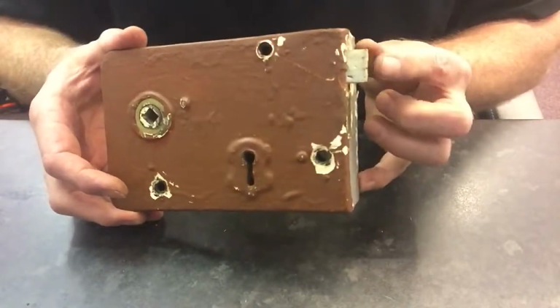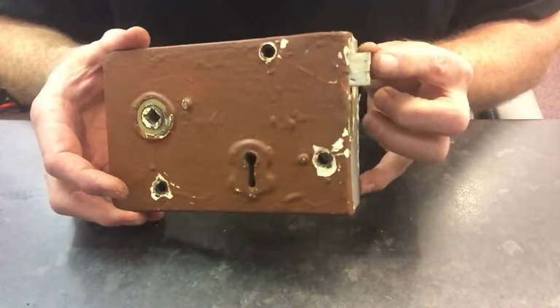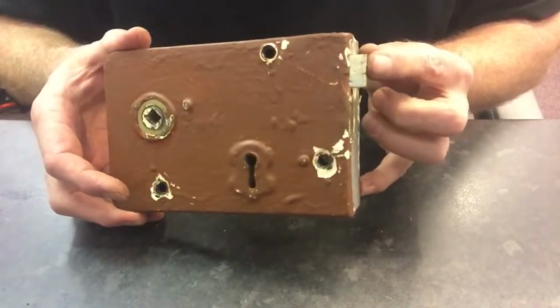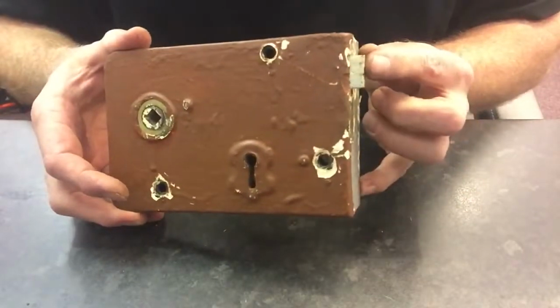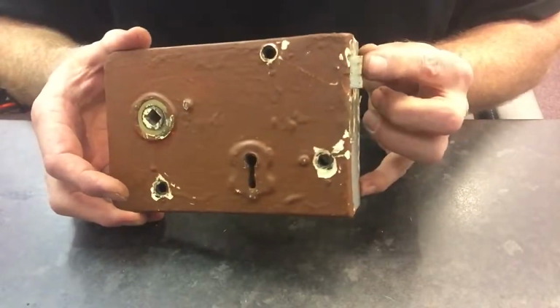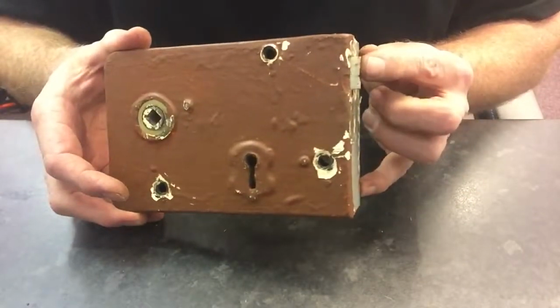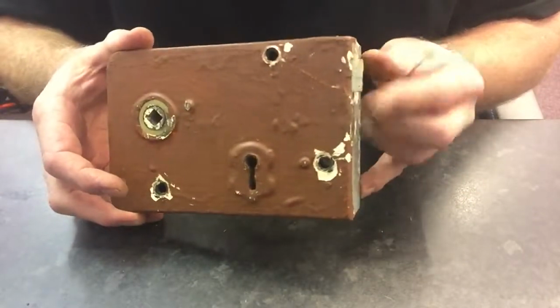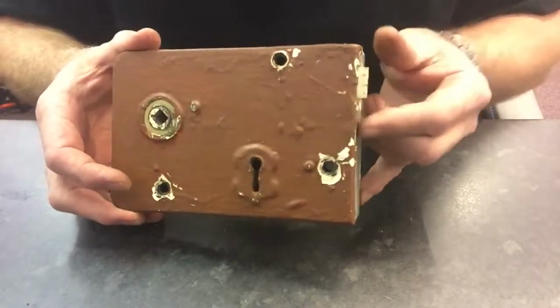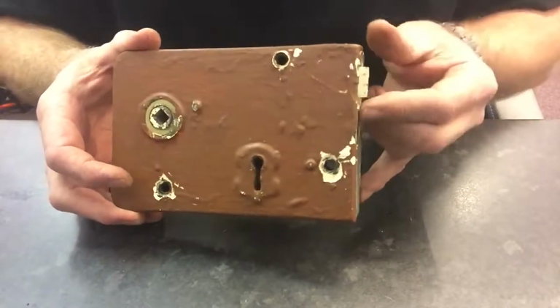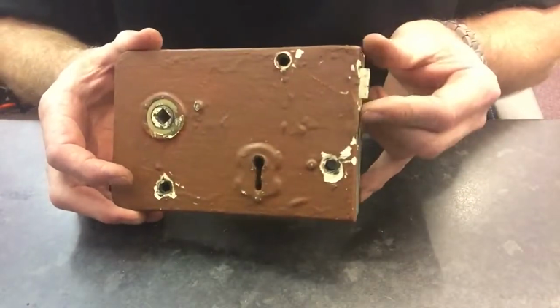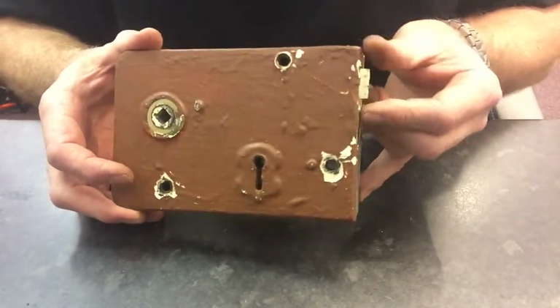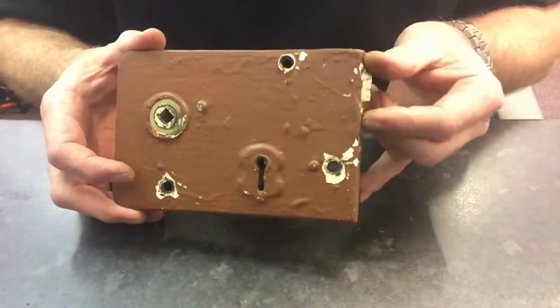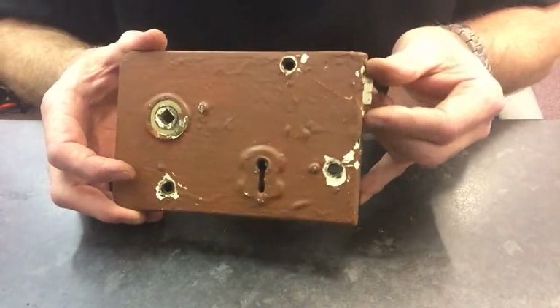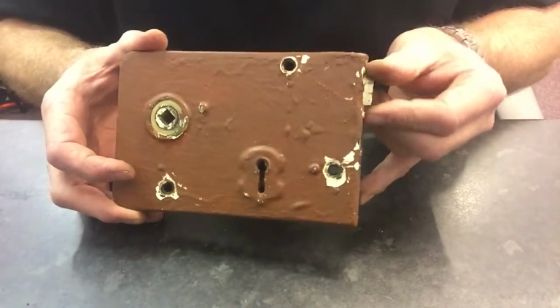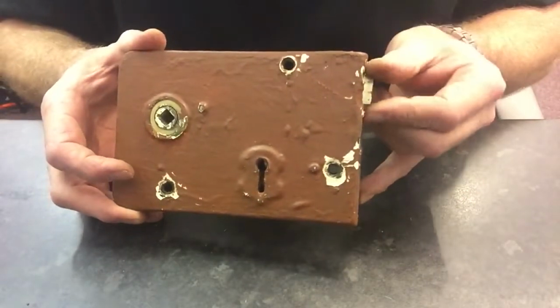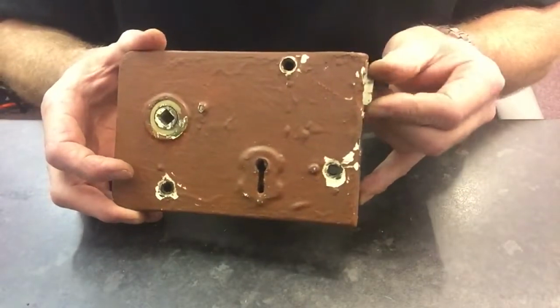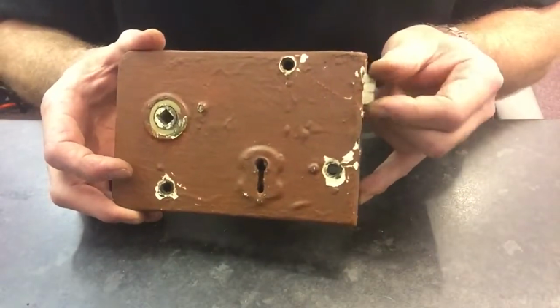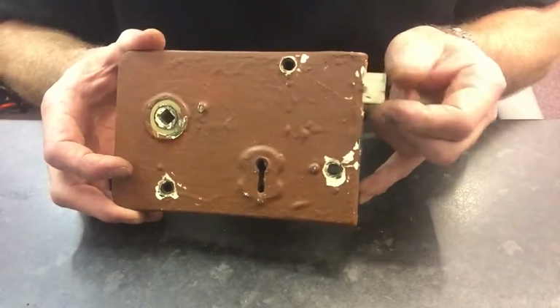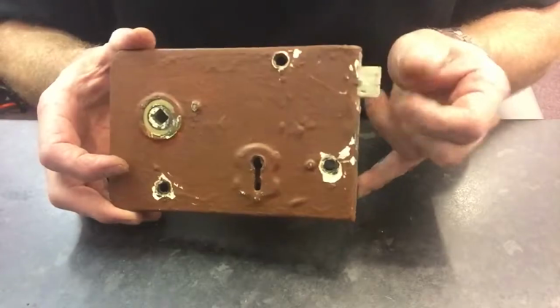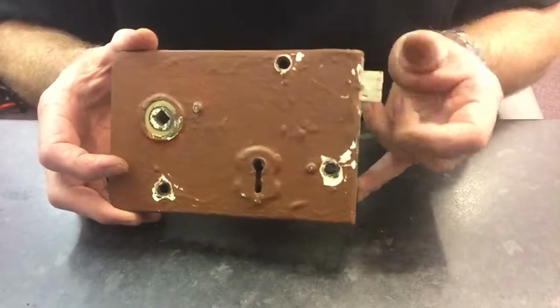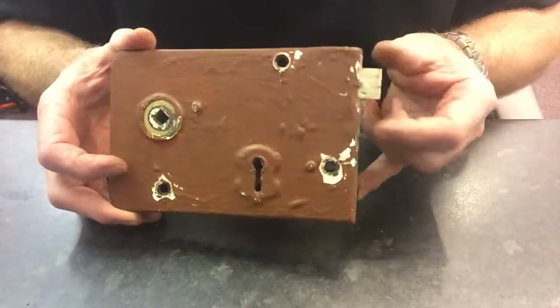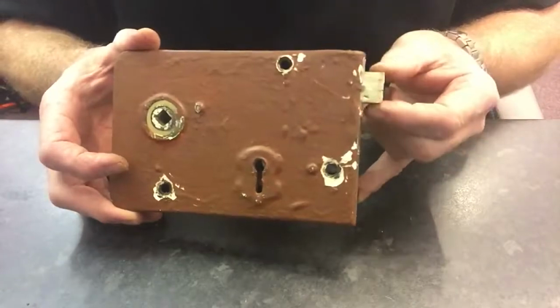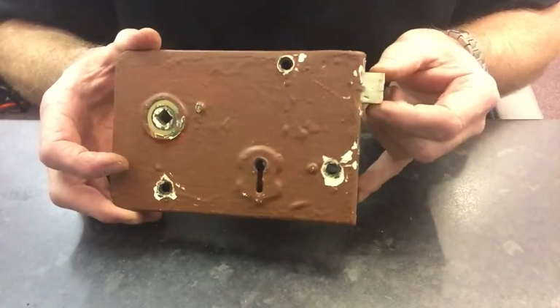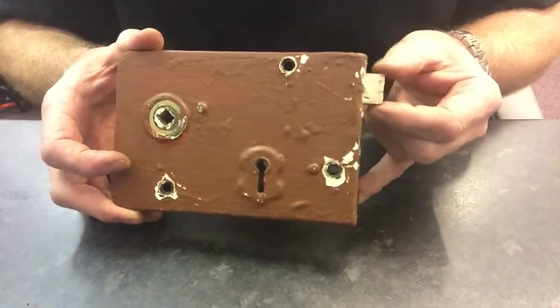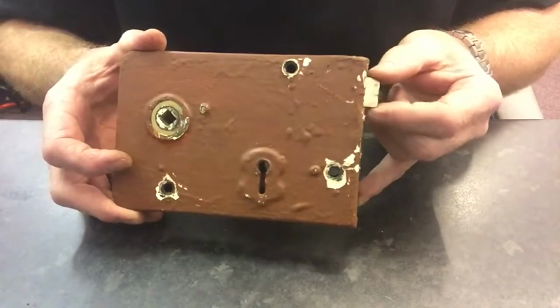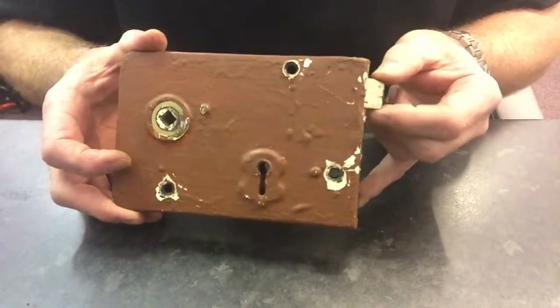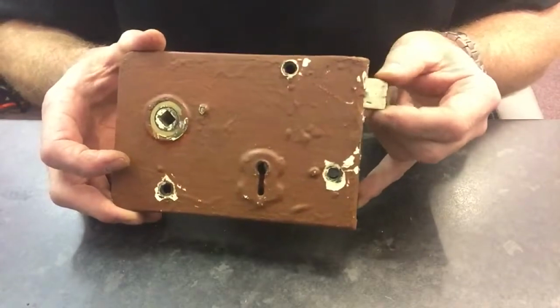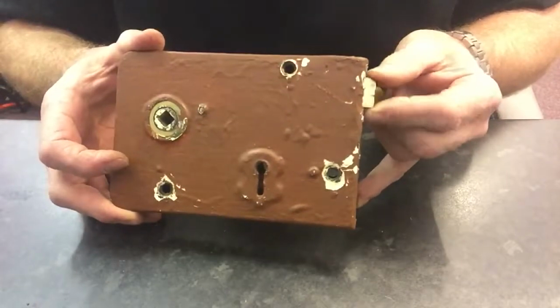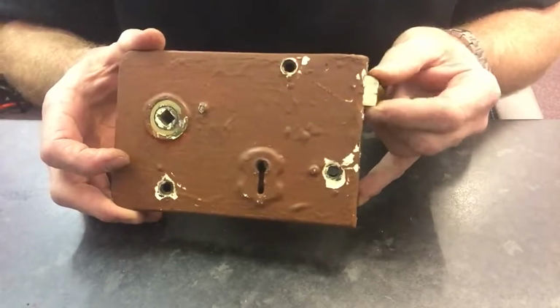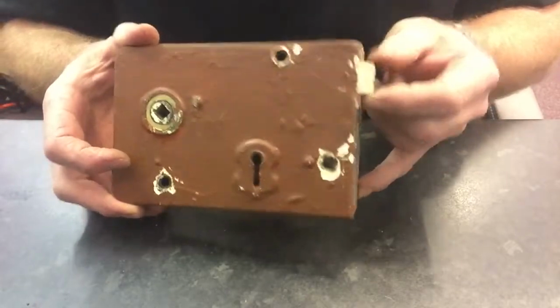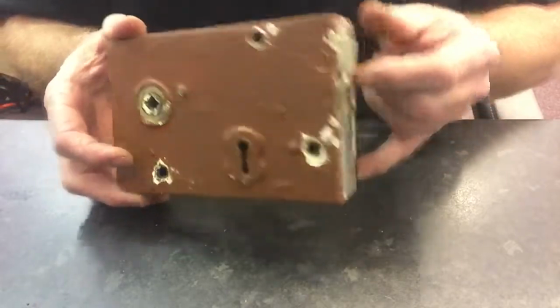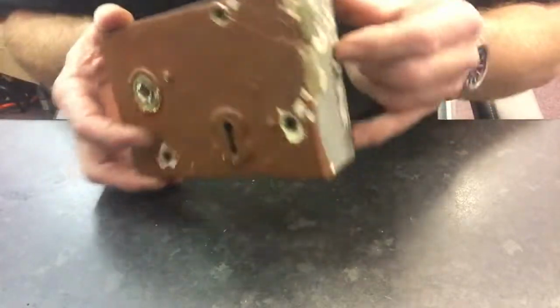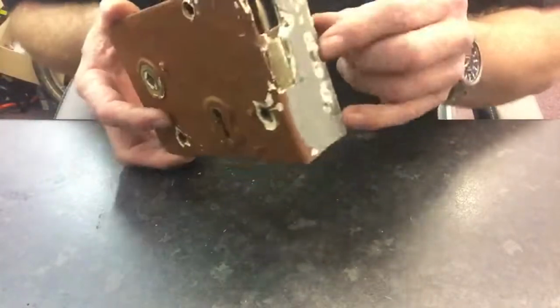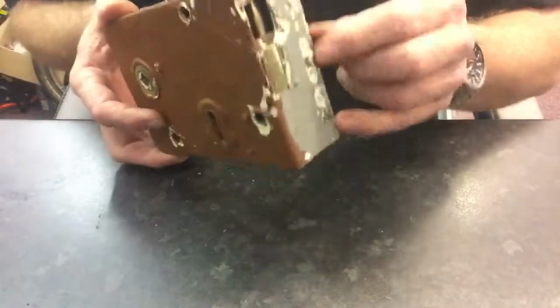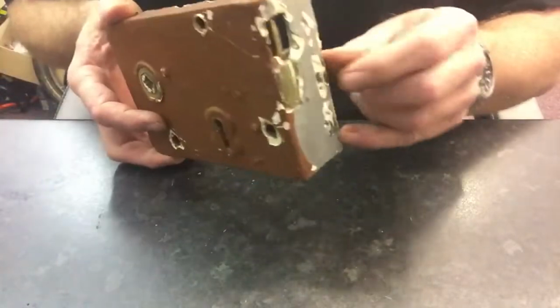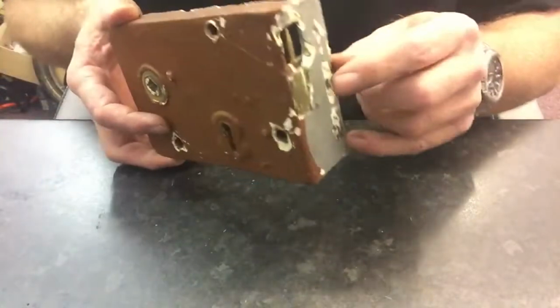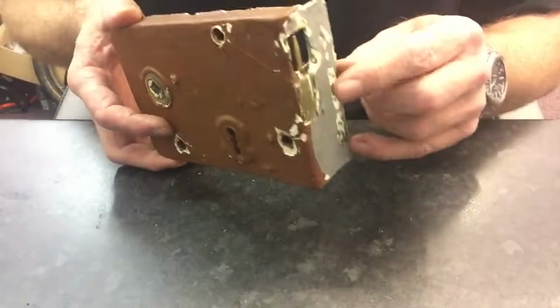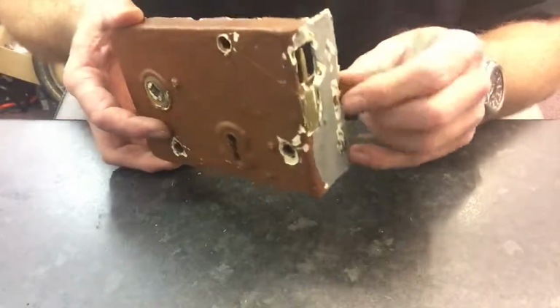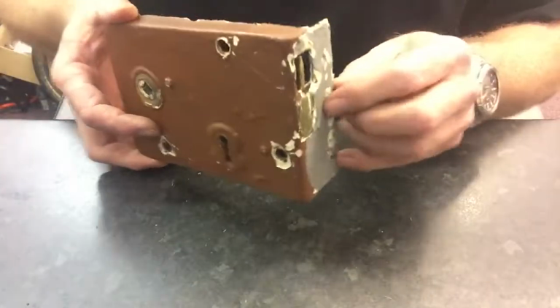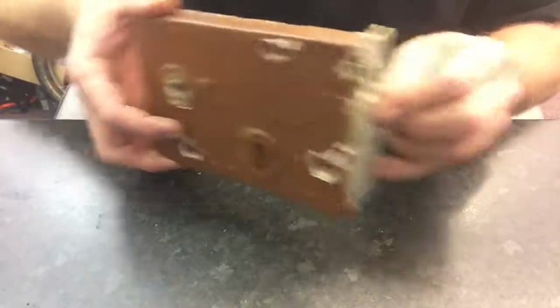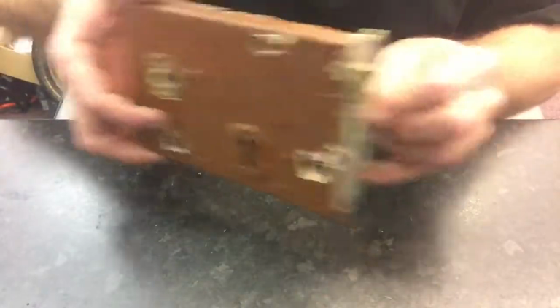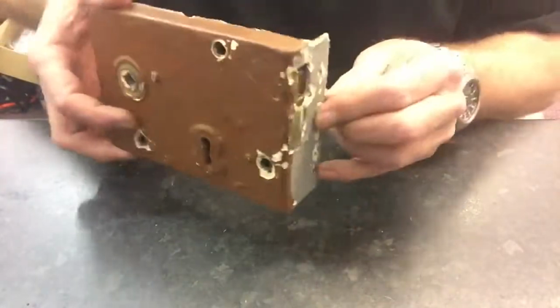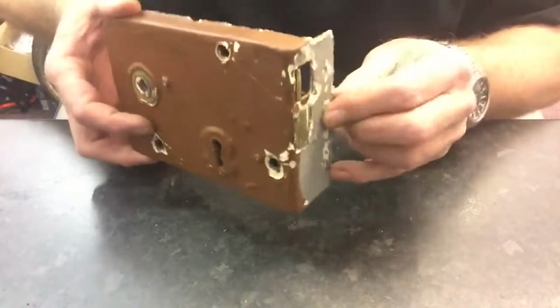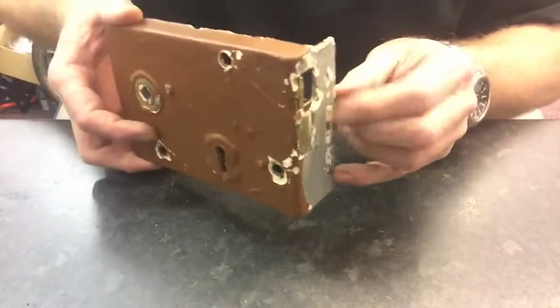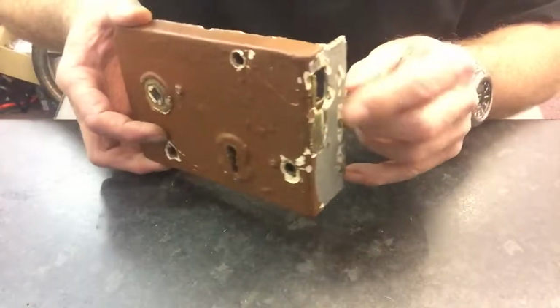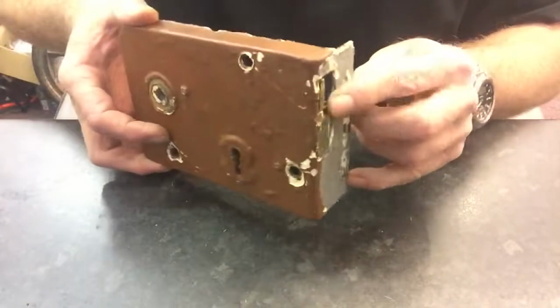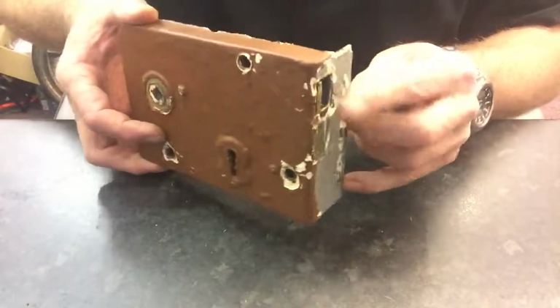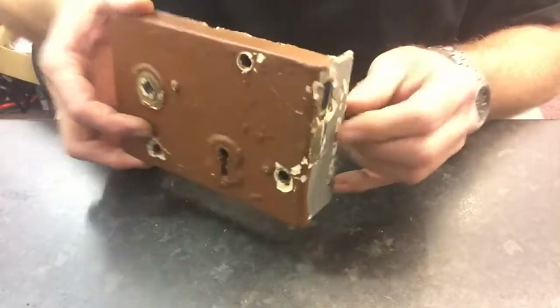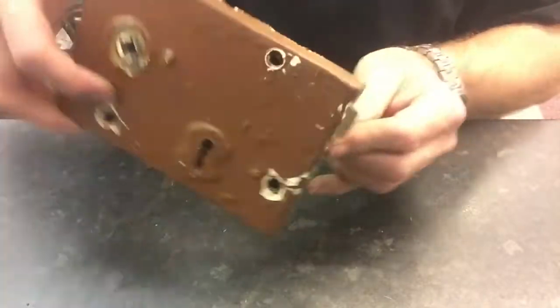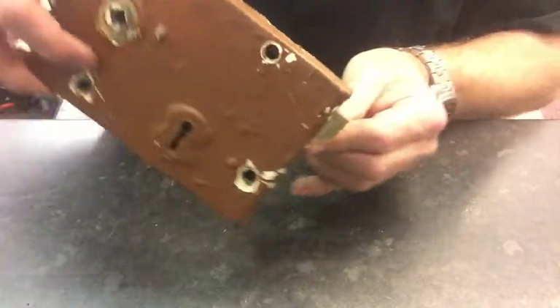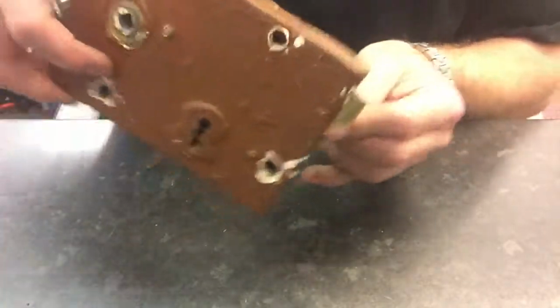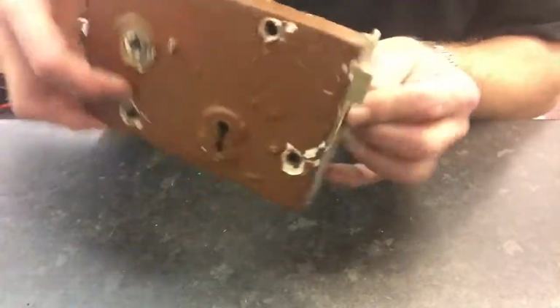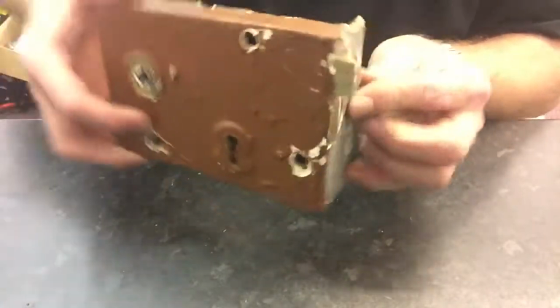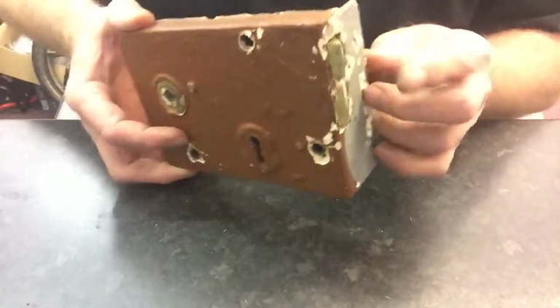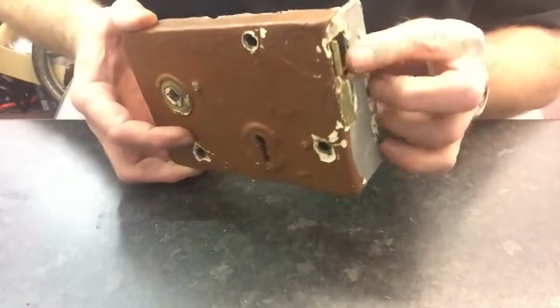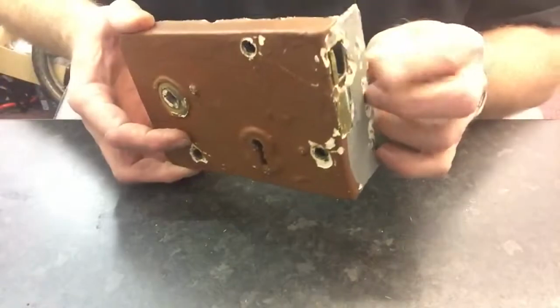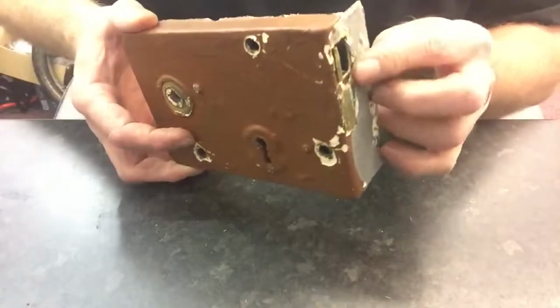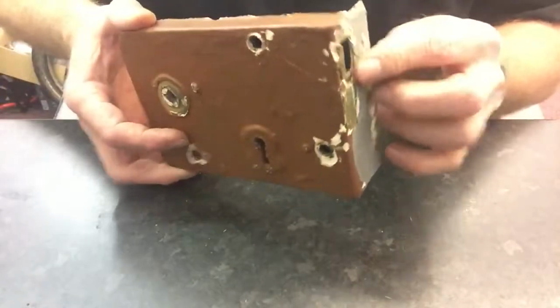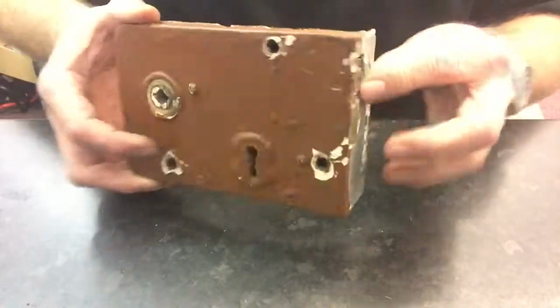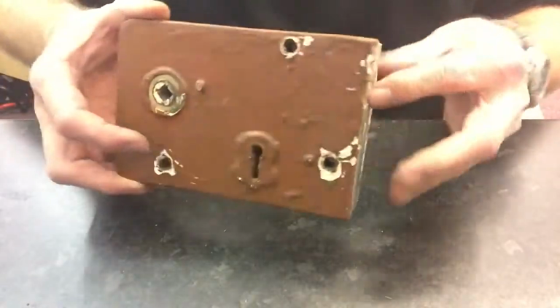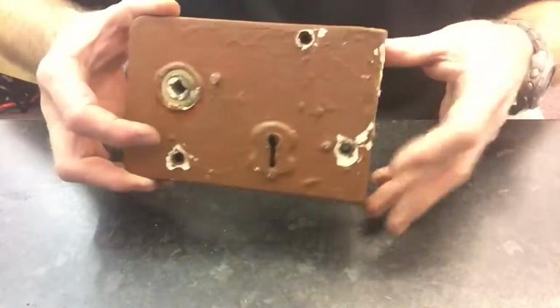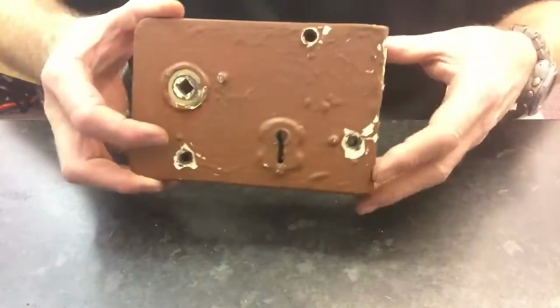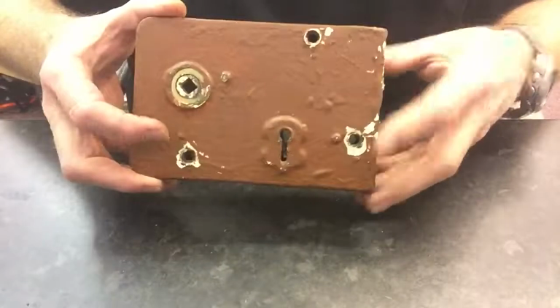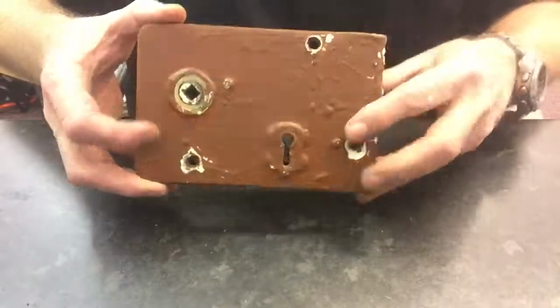Now this lock is probably somewhere between 60 and 80 years old, and the latch spring snapped so it's just flapping around.